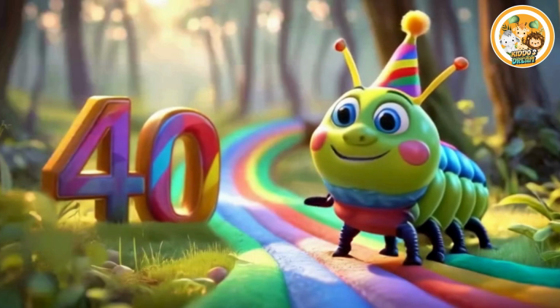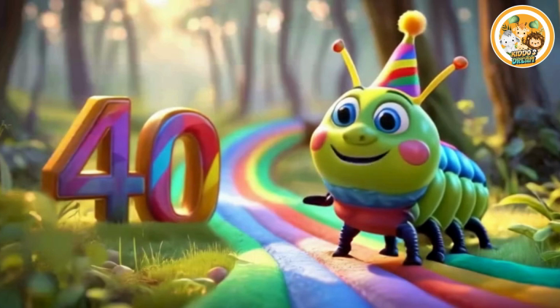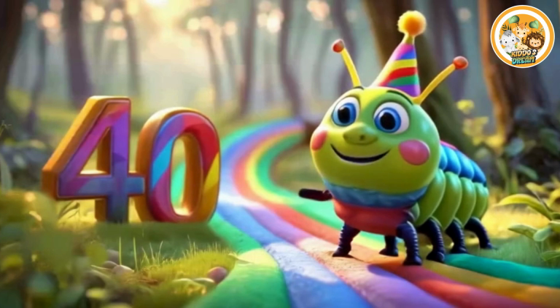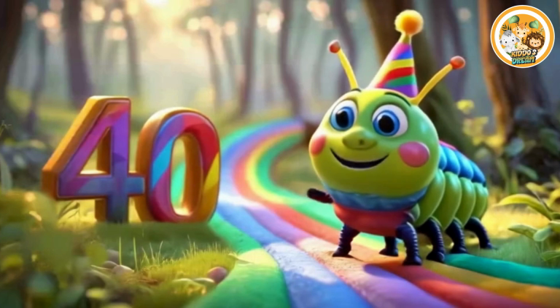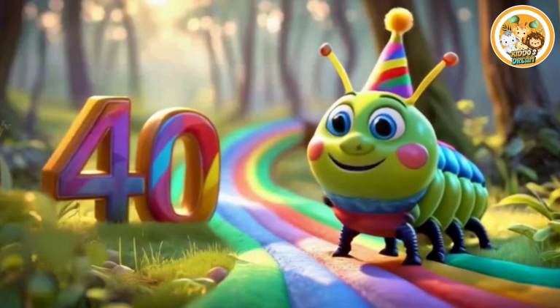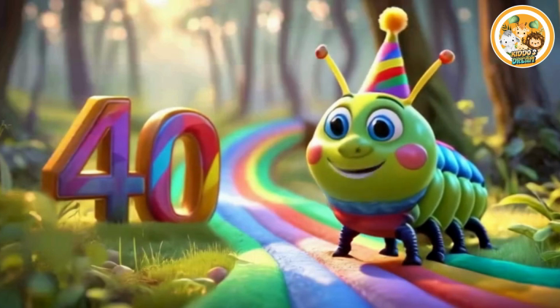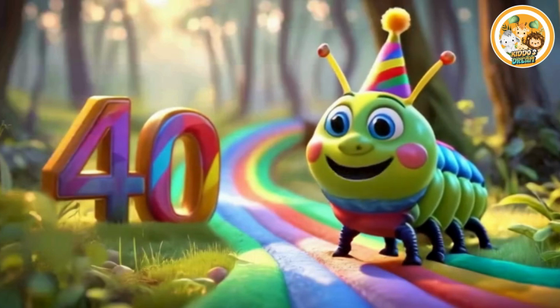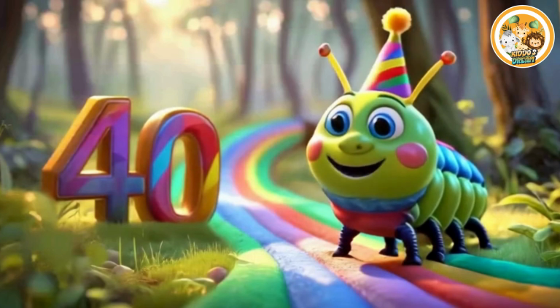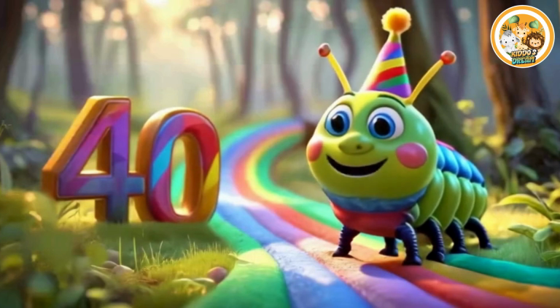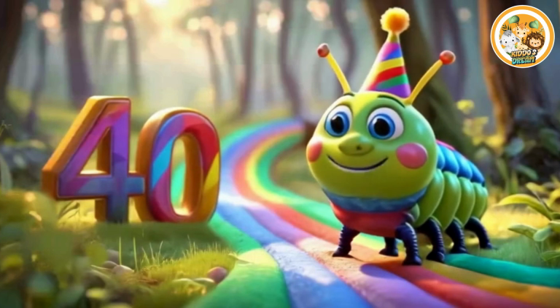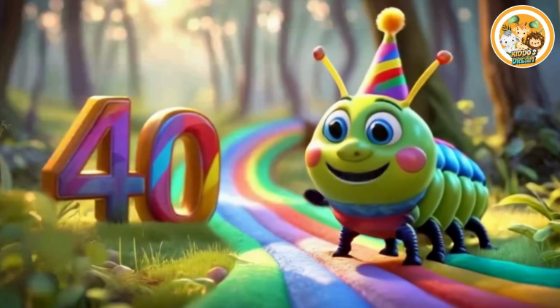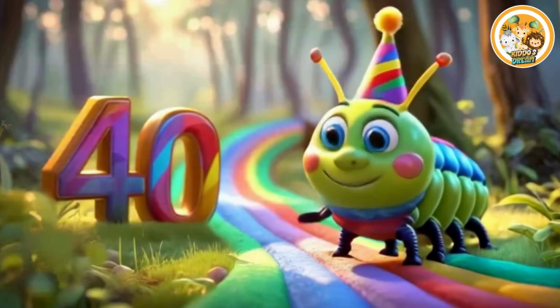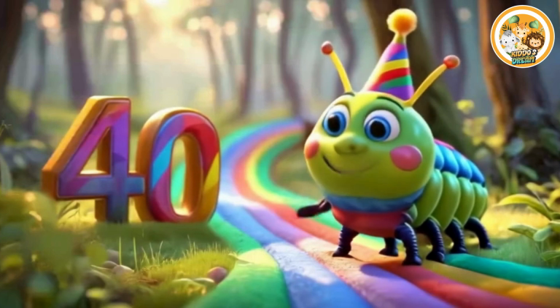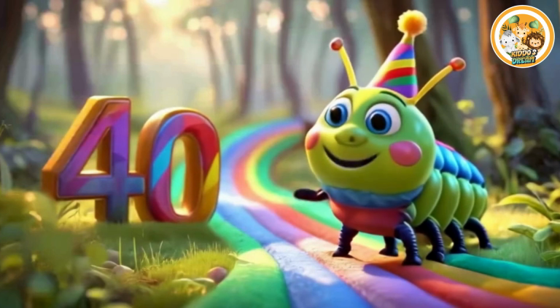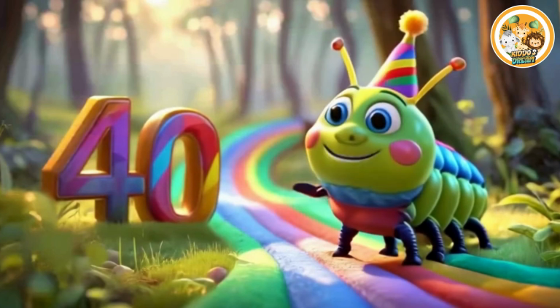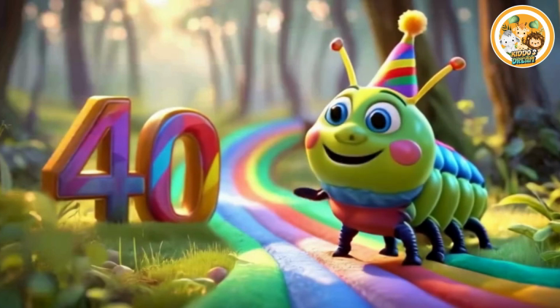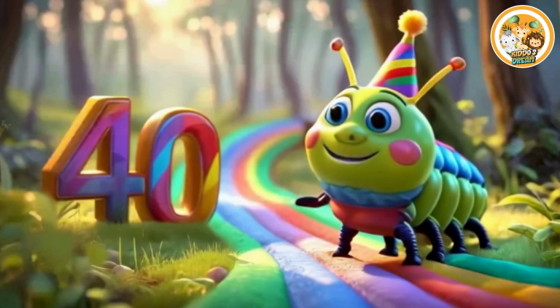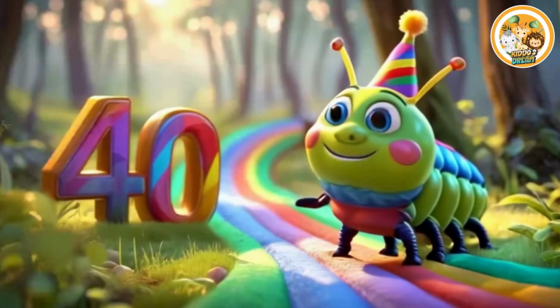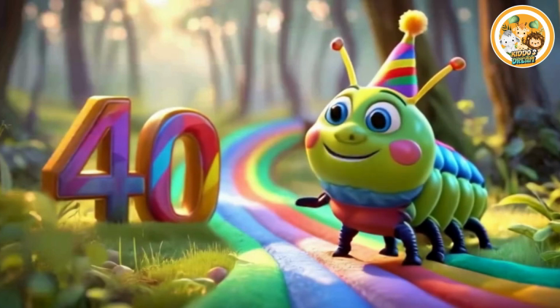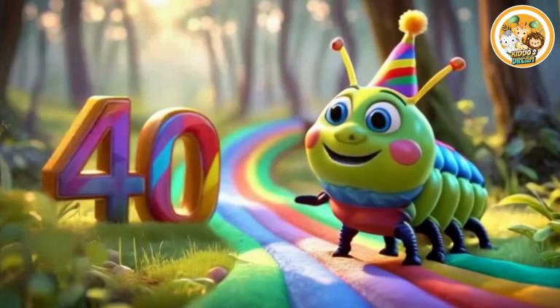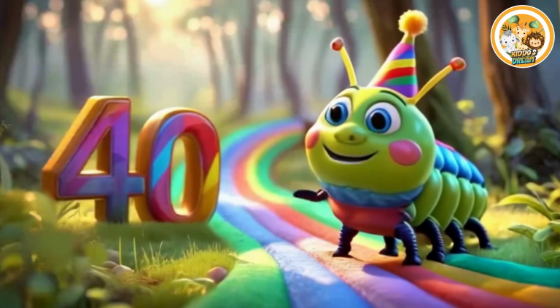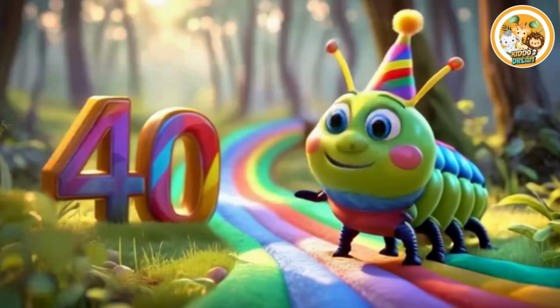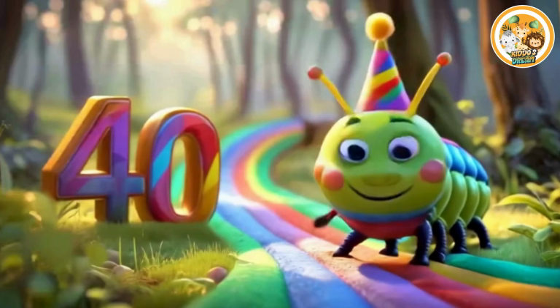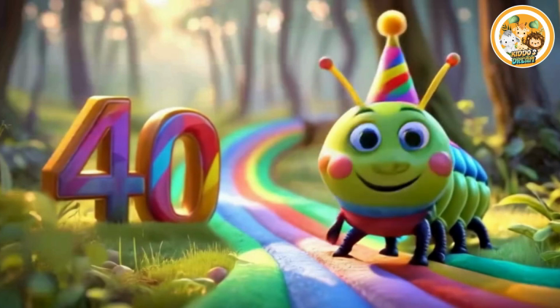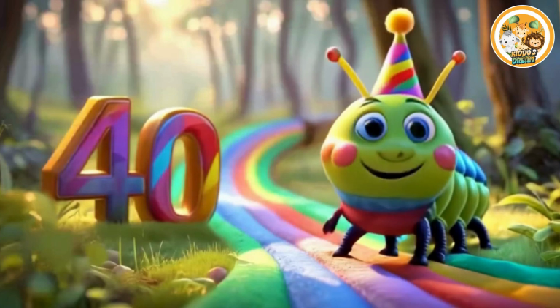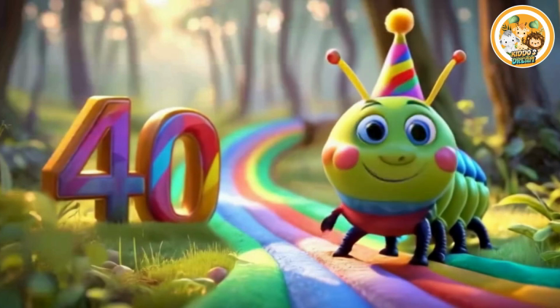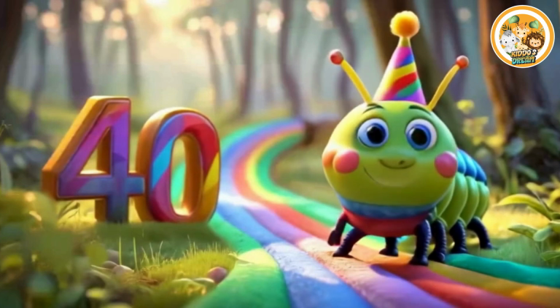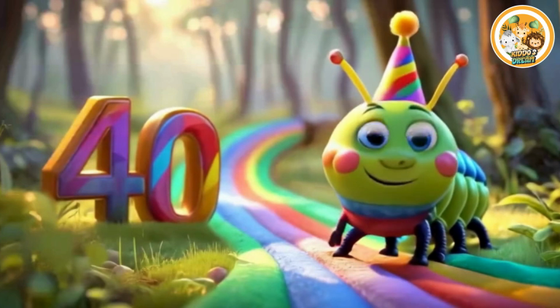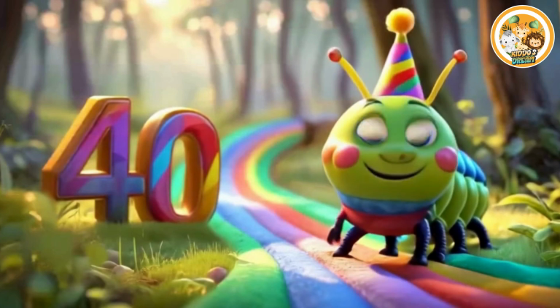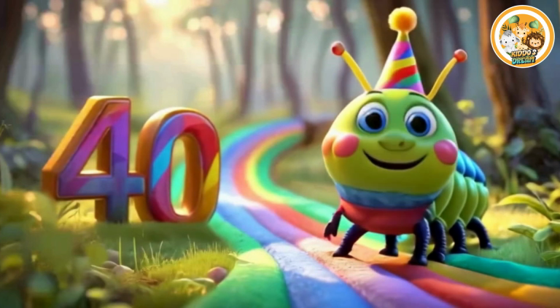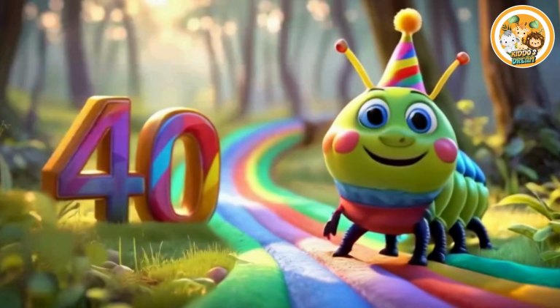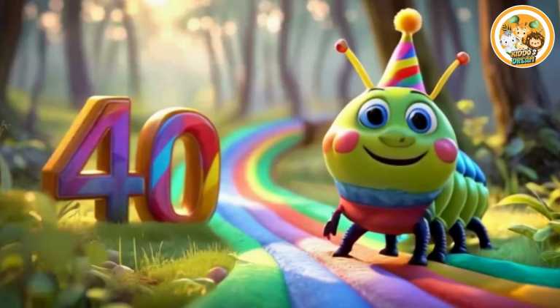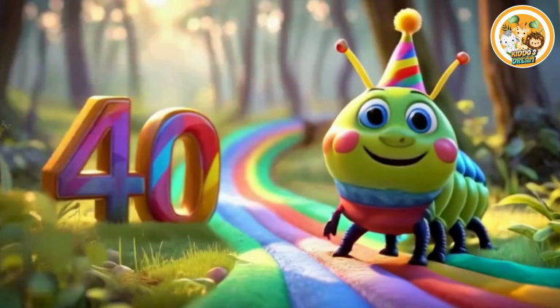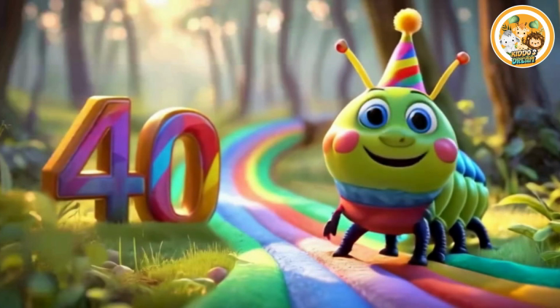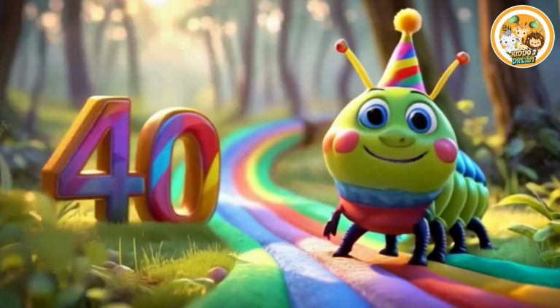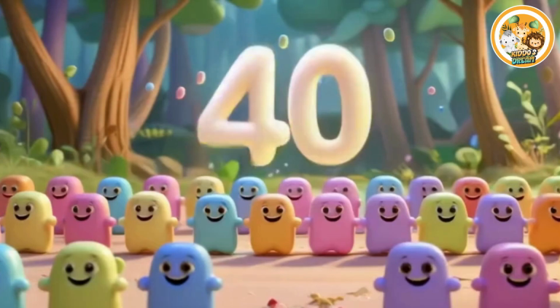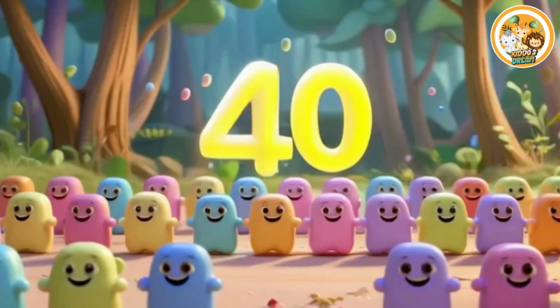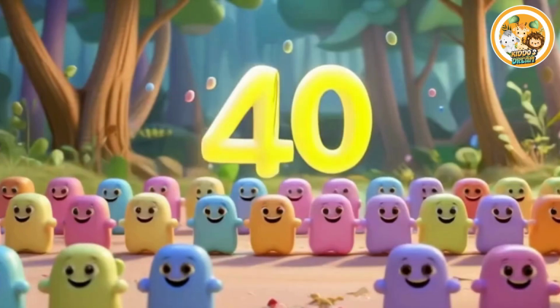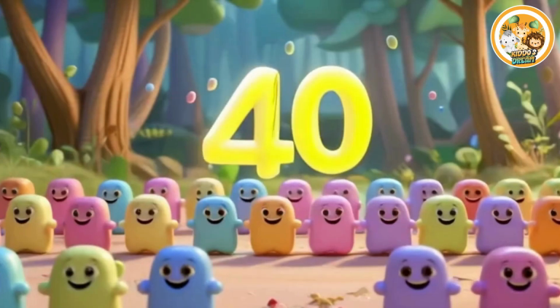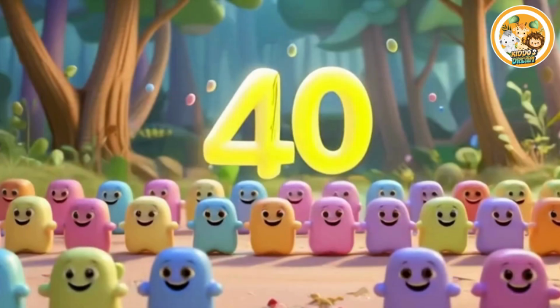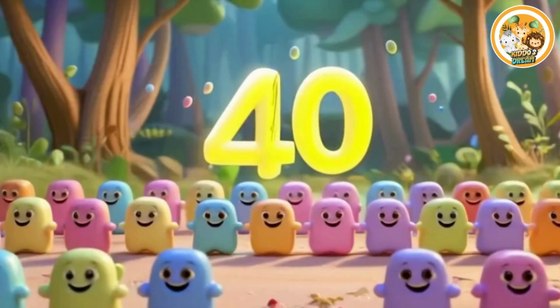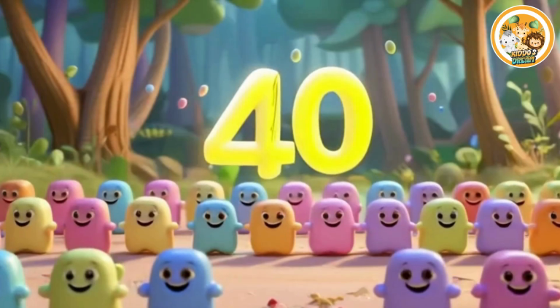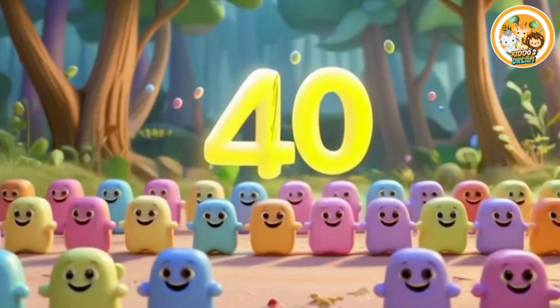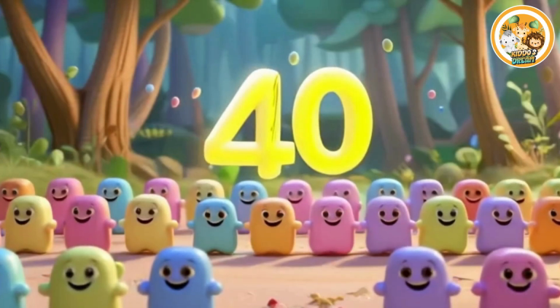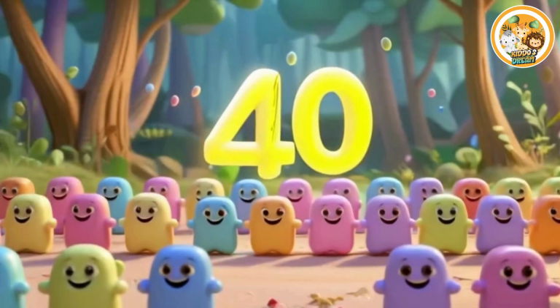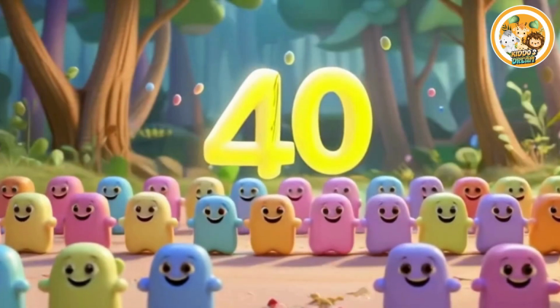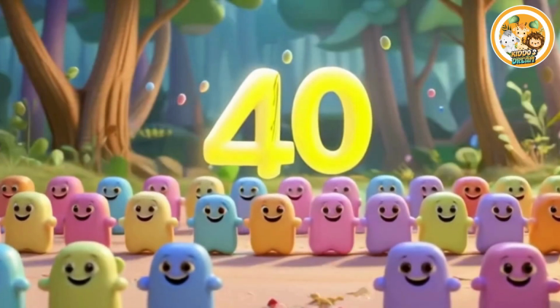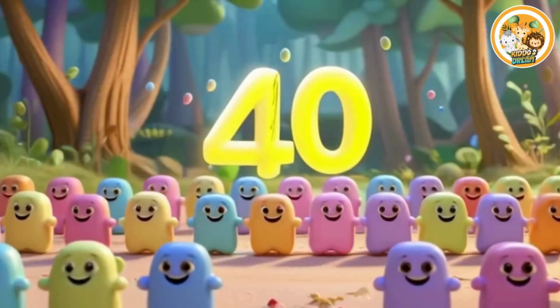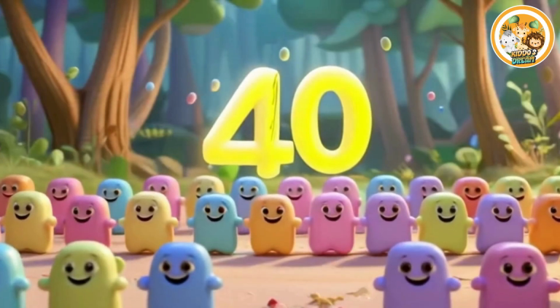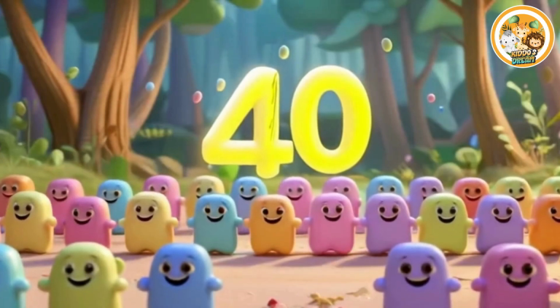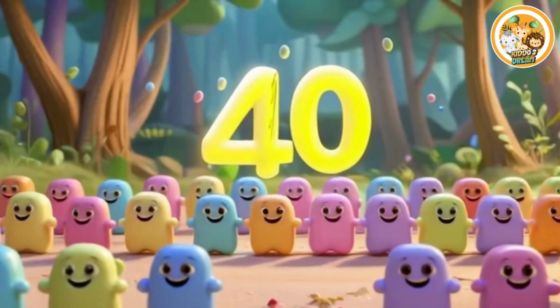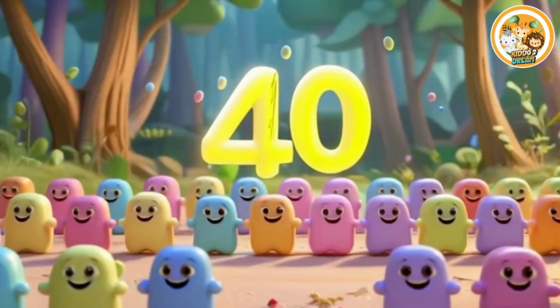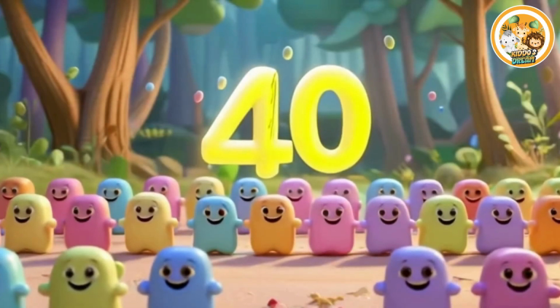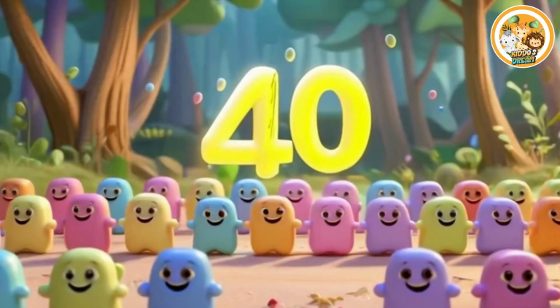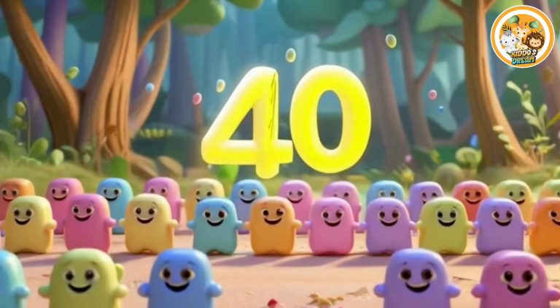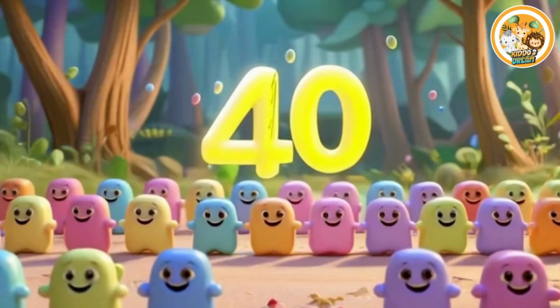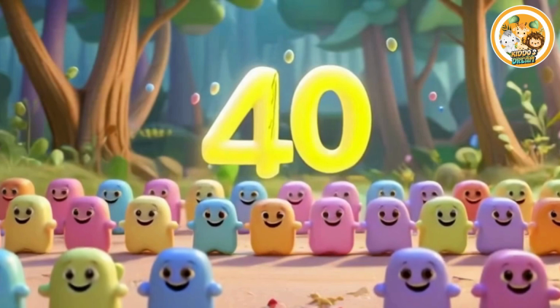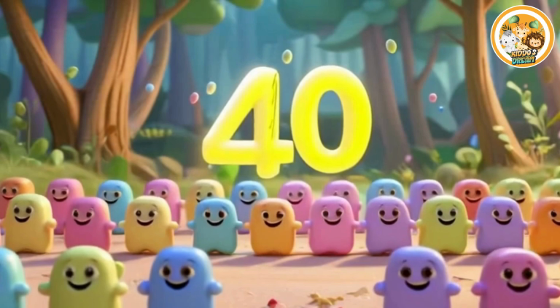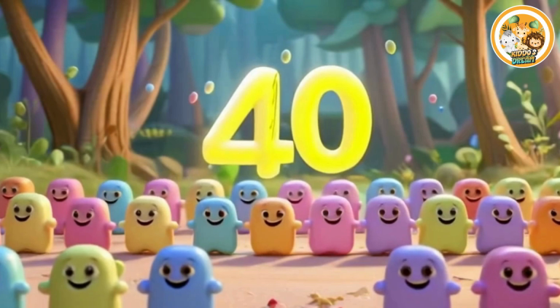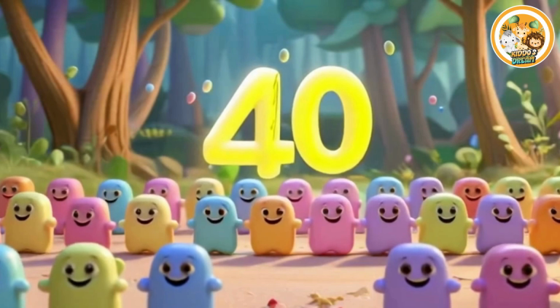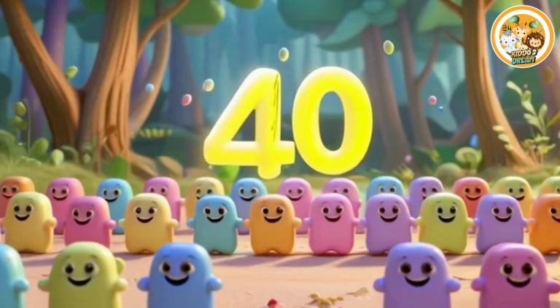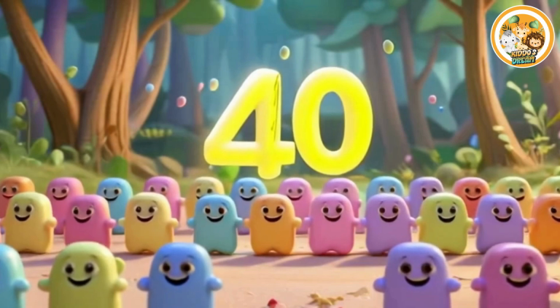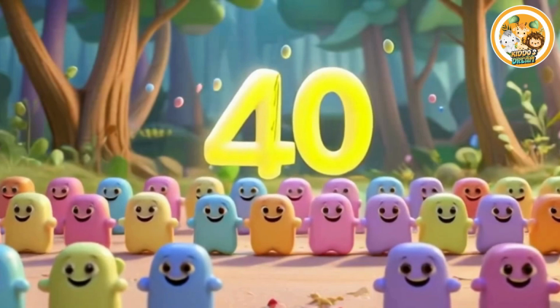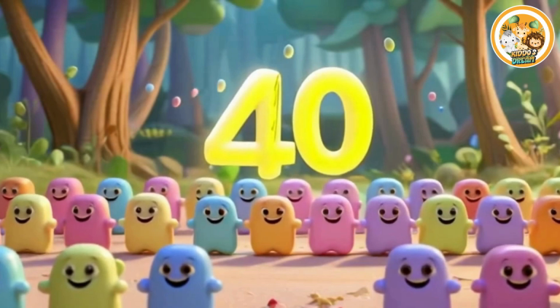Forty. This is number forty. Forty smiling toys.